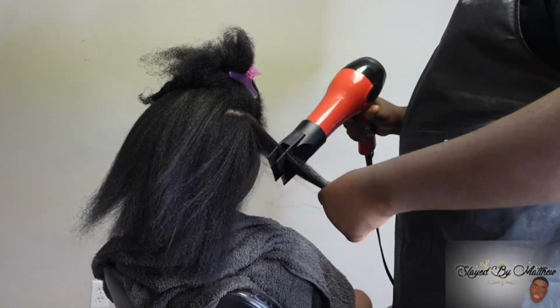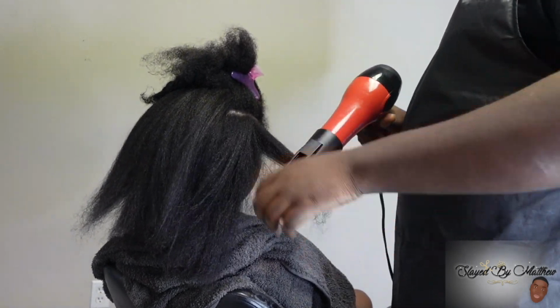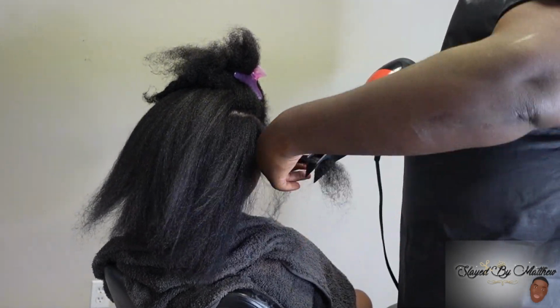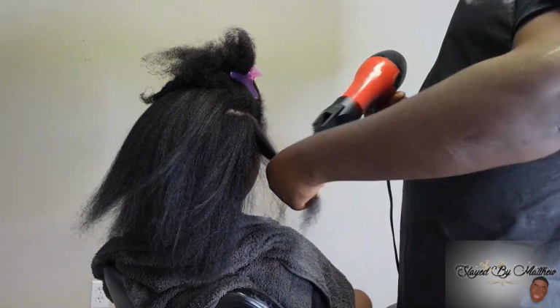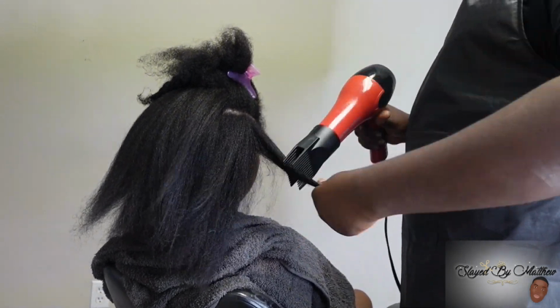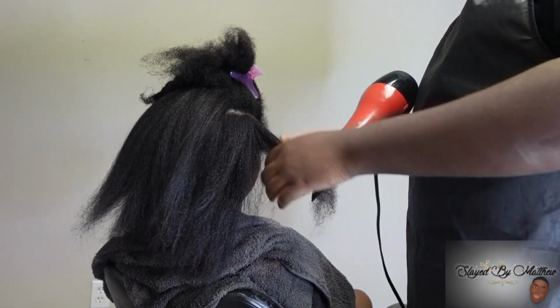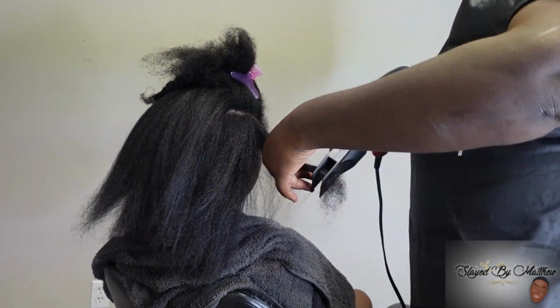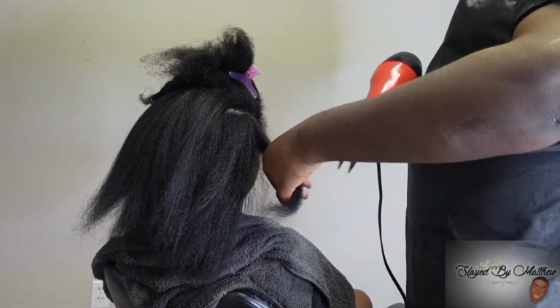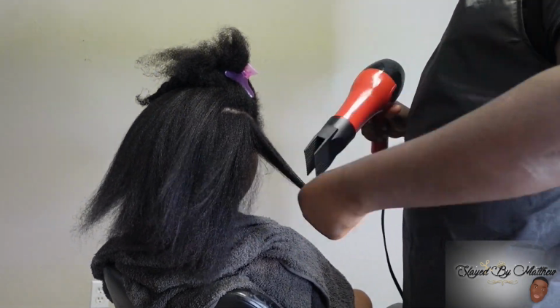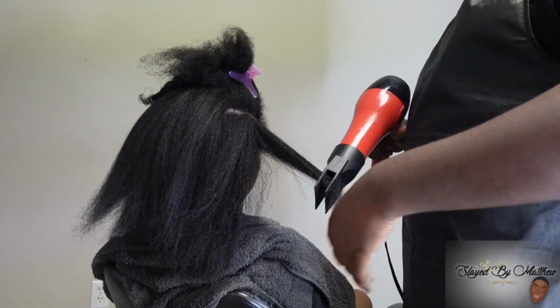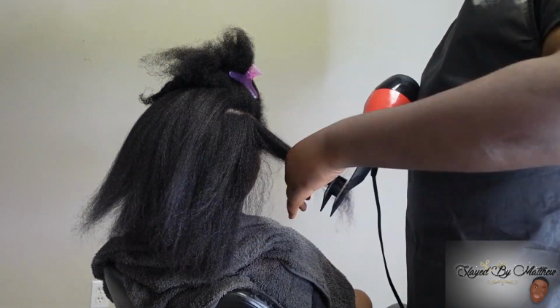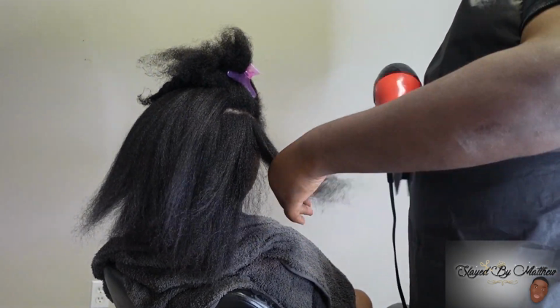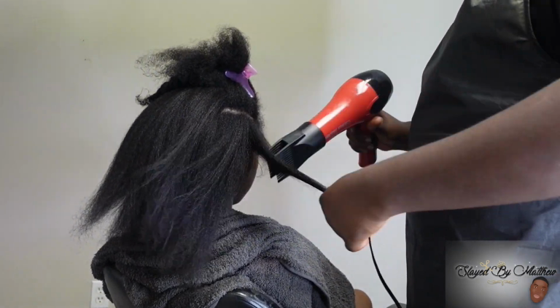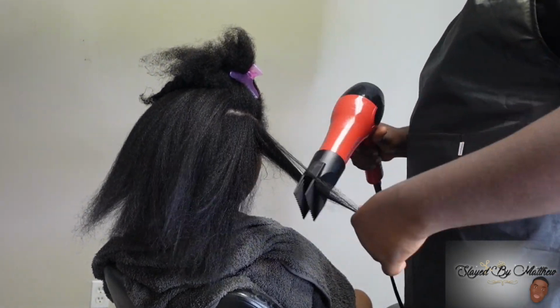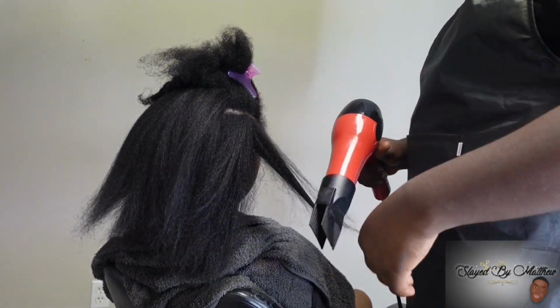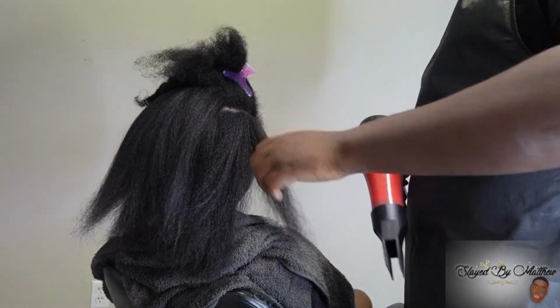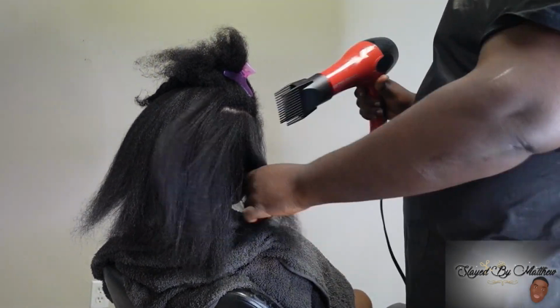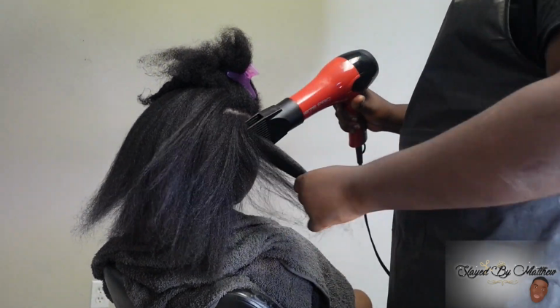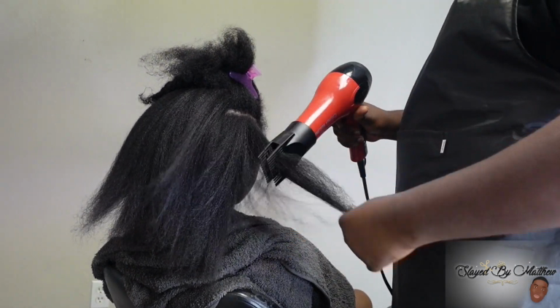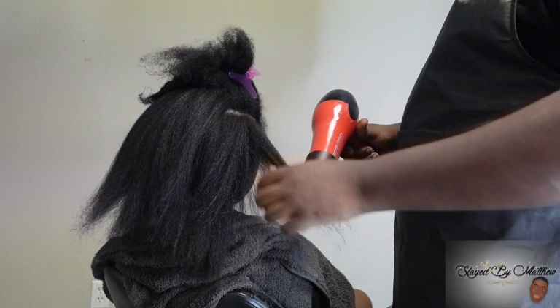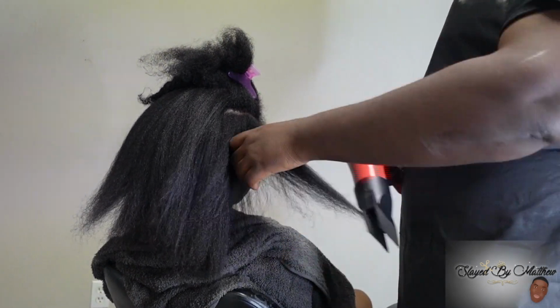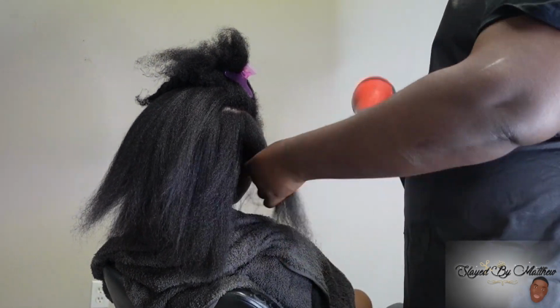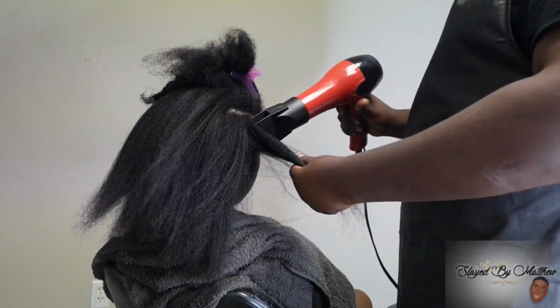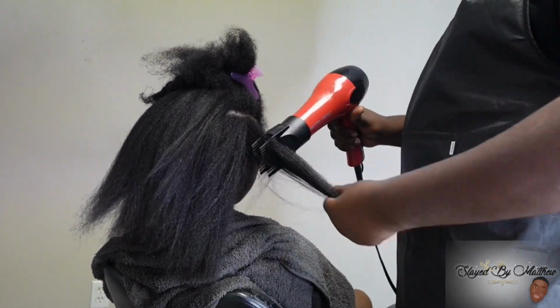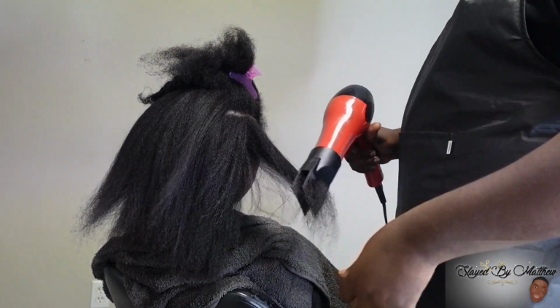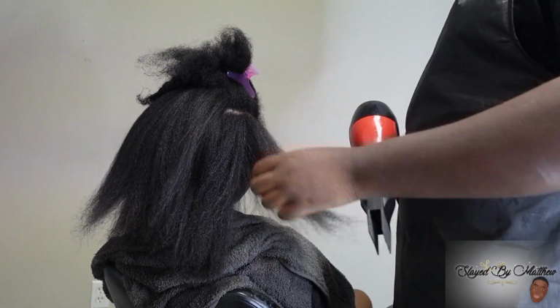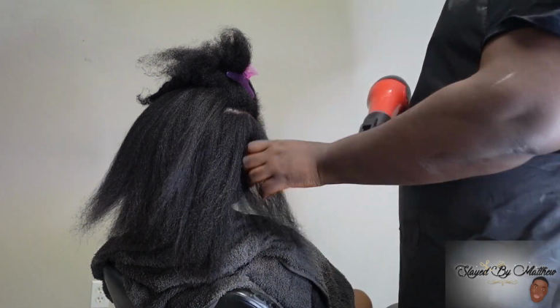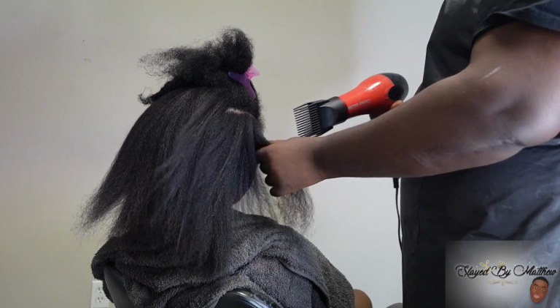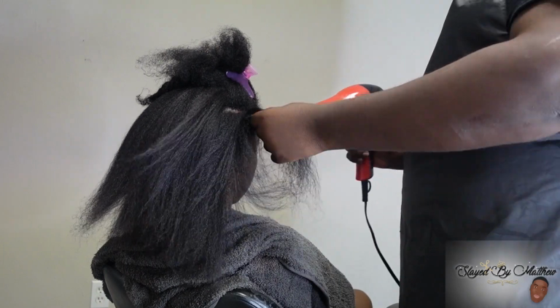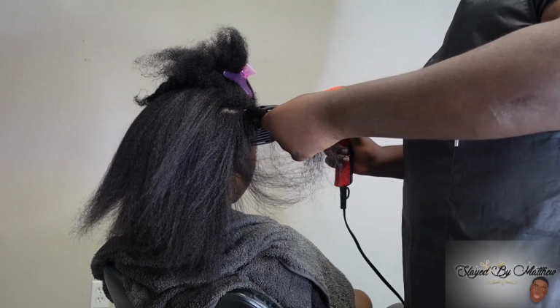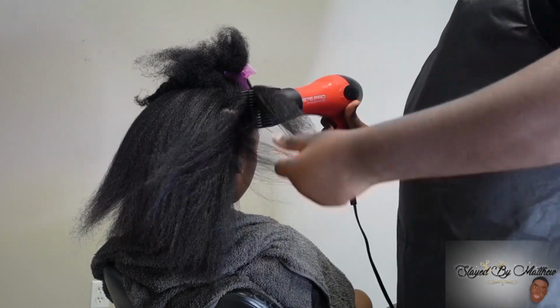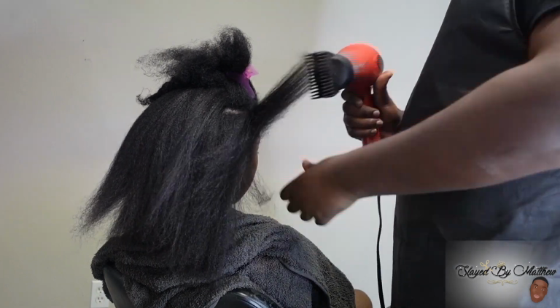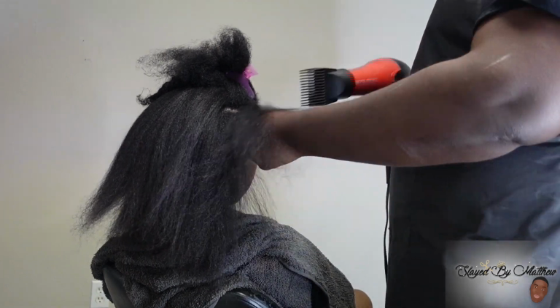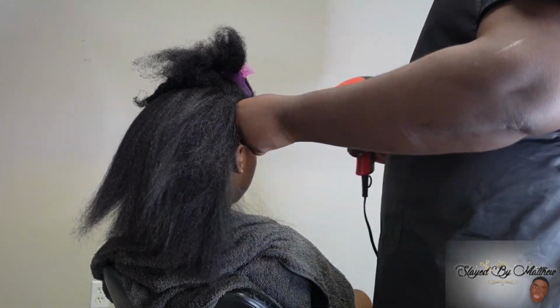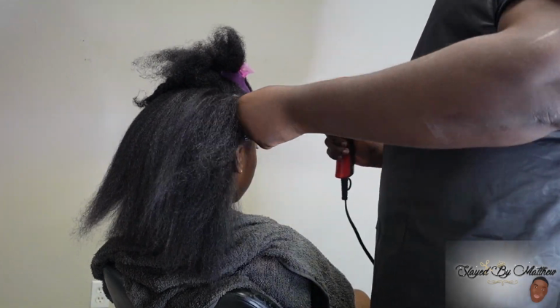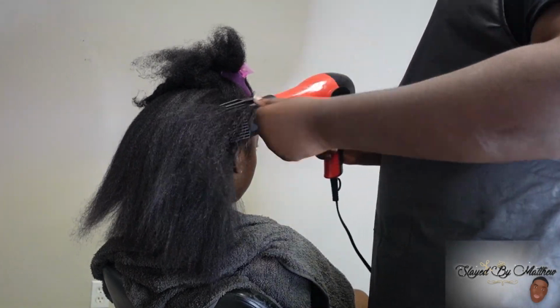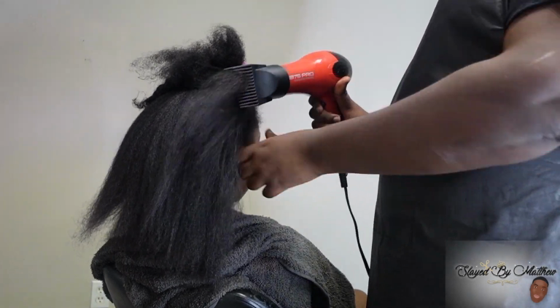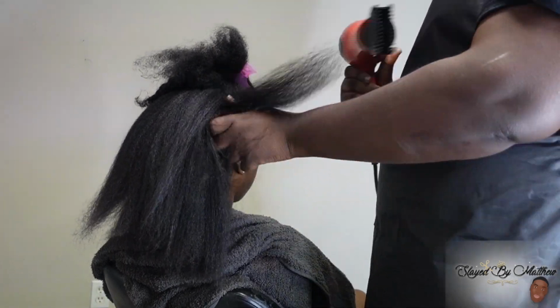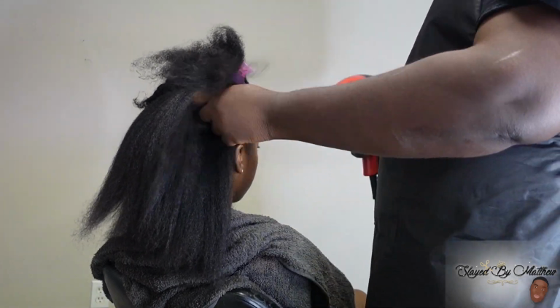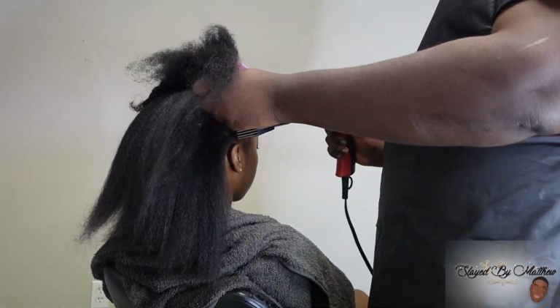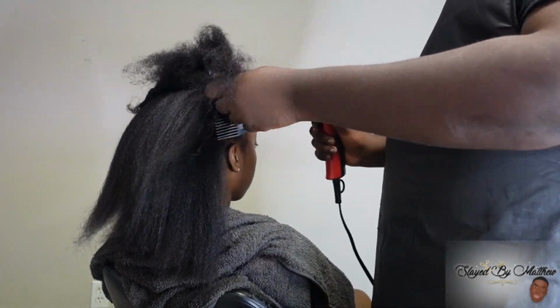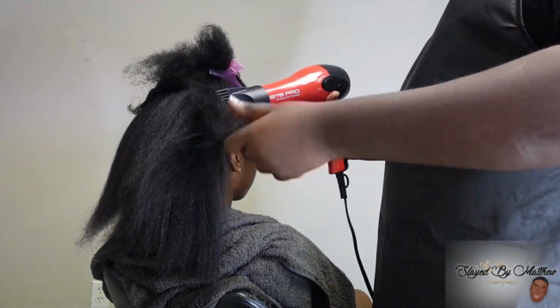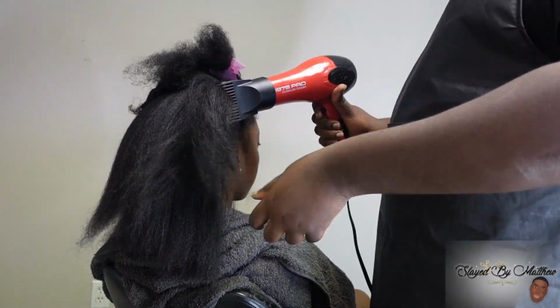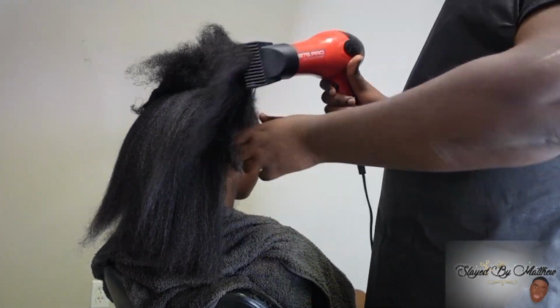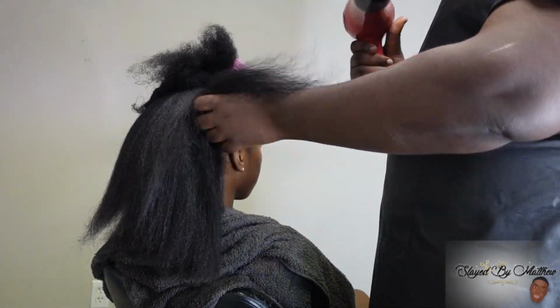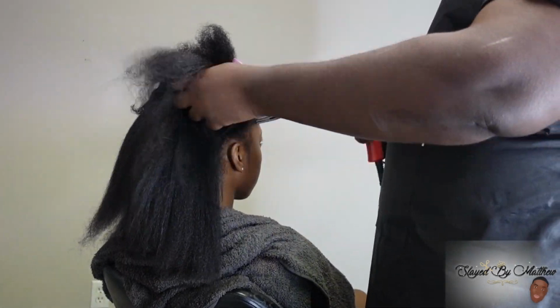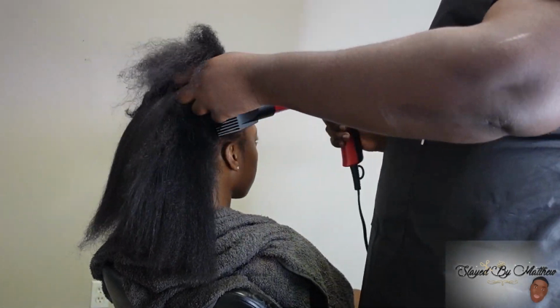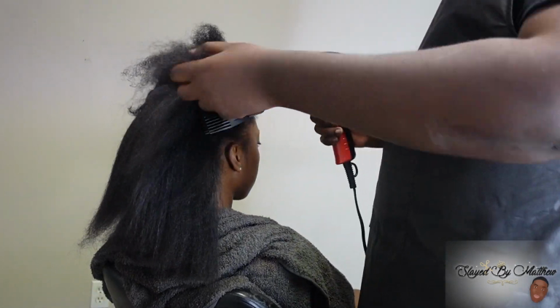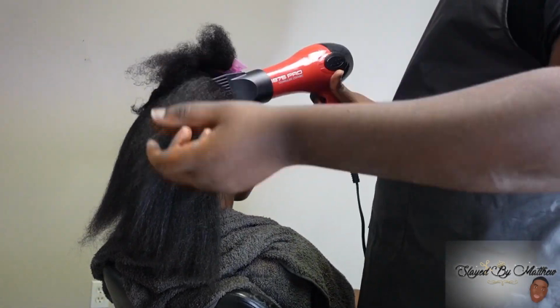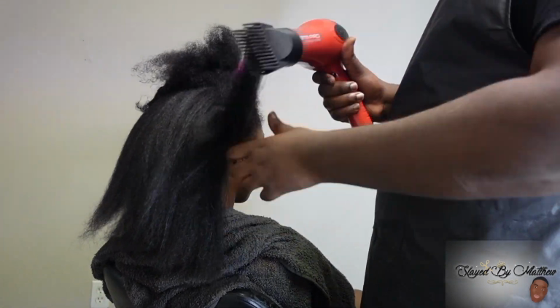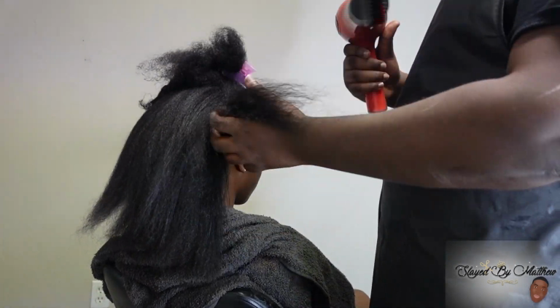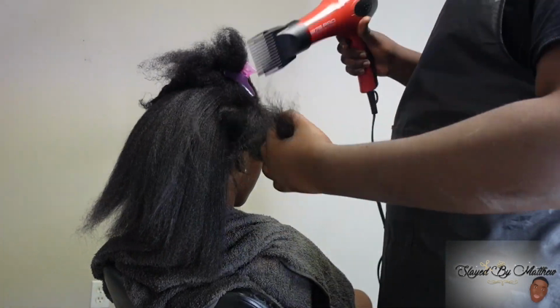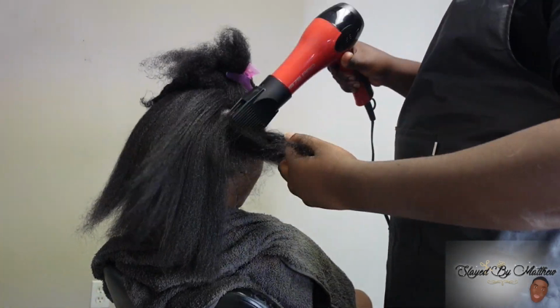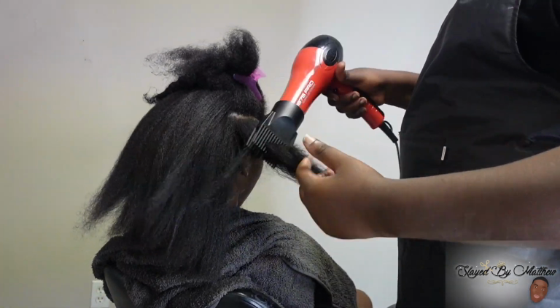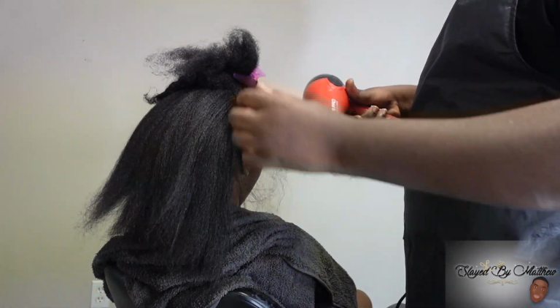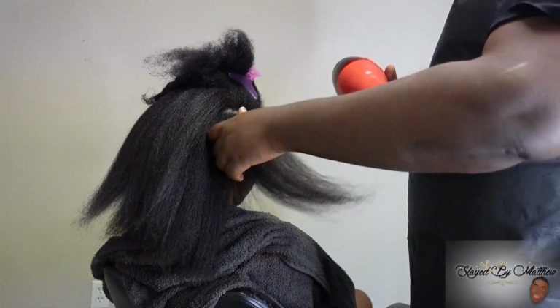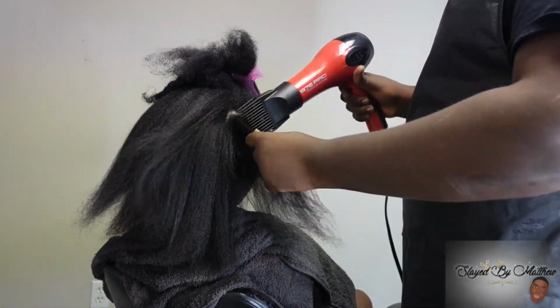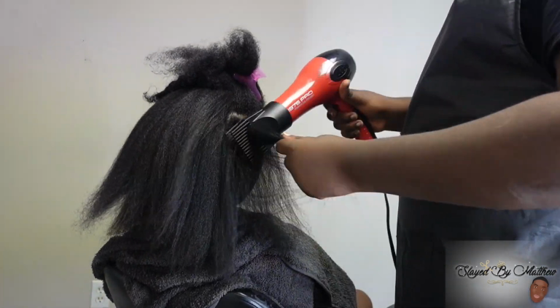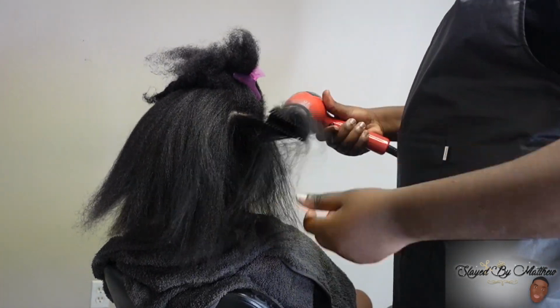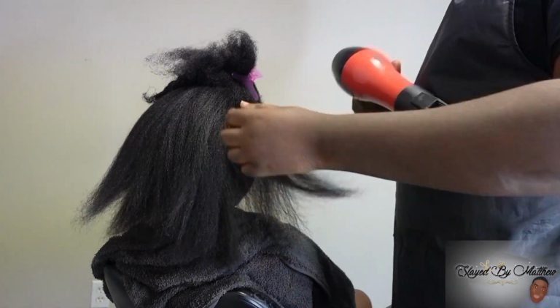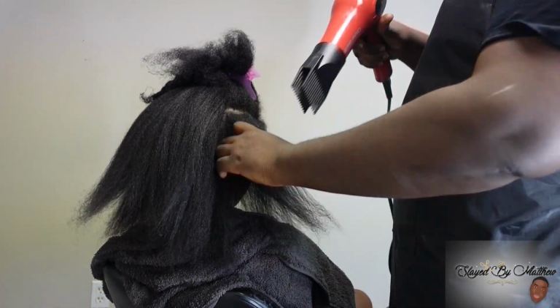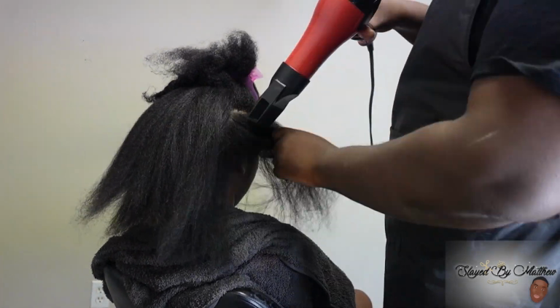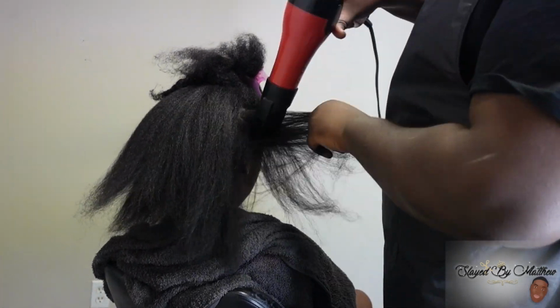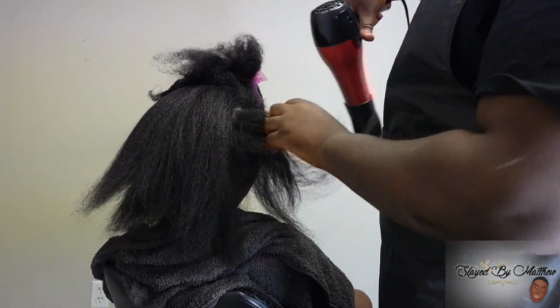So I'm just blowing her hair out, then I'm going to press her out, trim her ends, and then we're going to start these tapings — no shade.